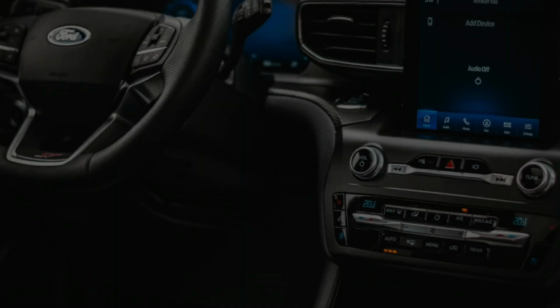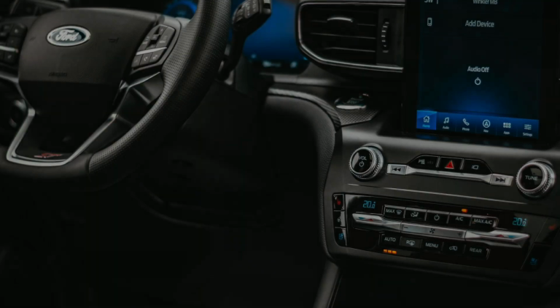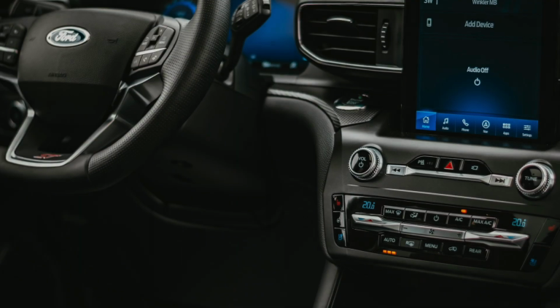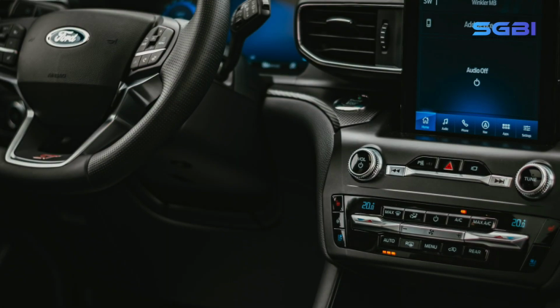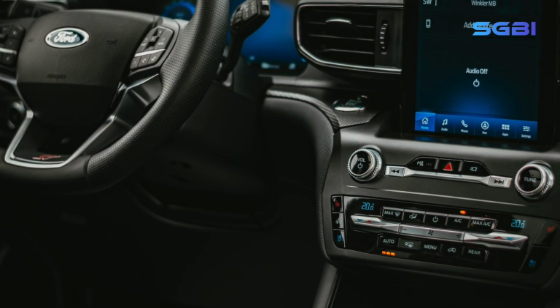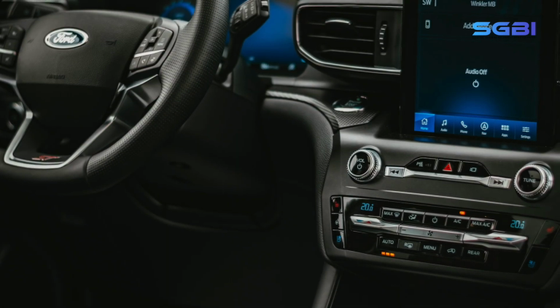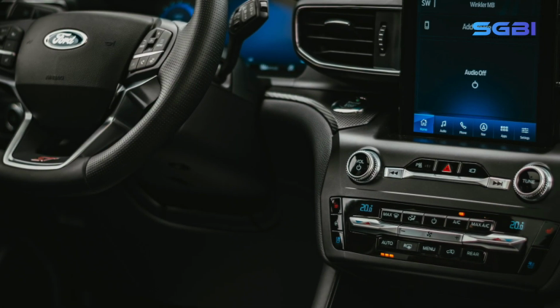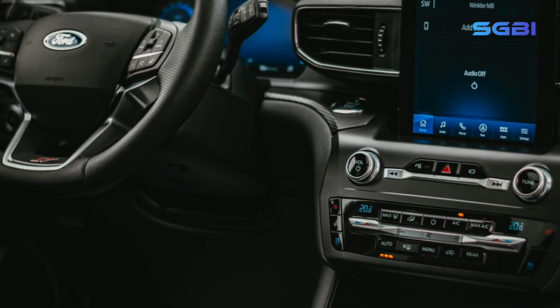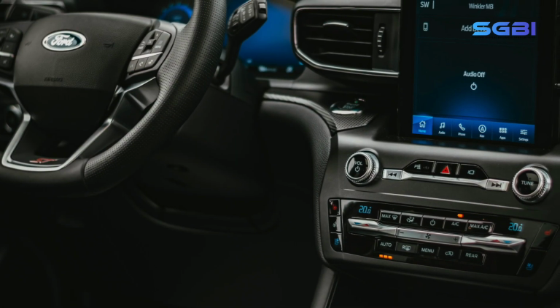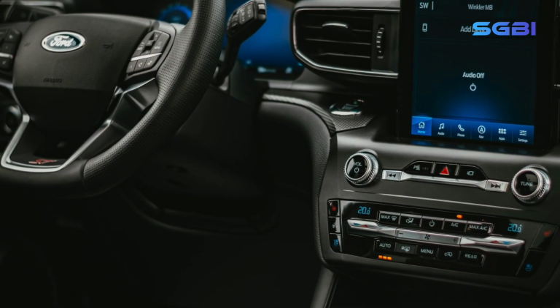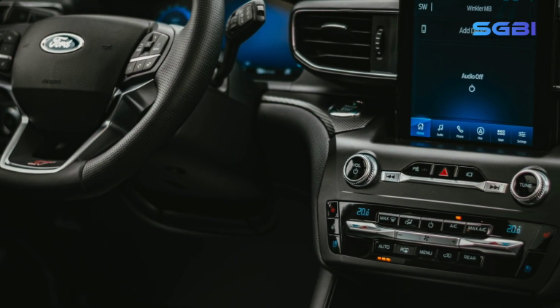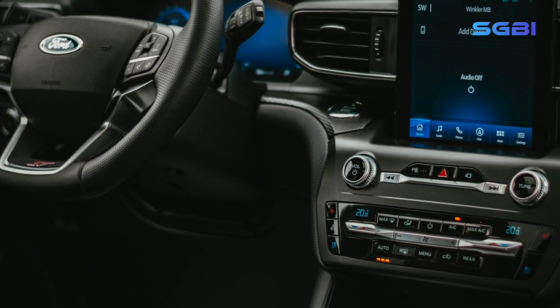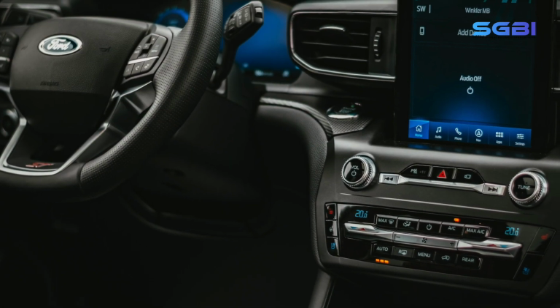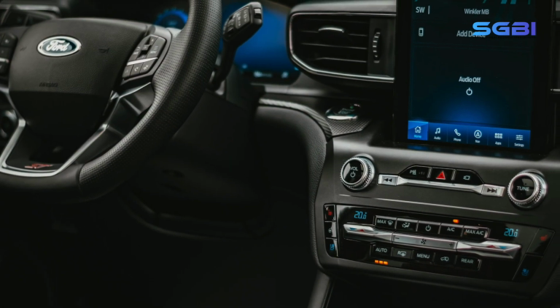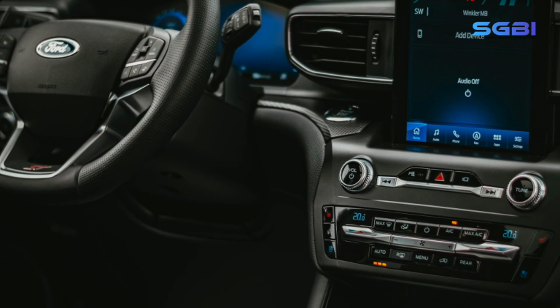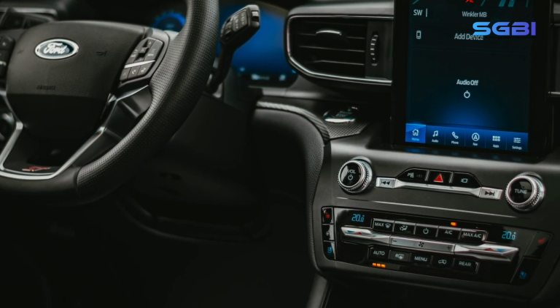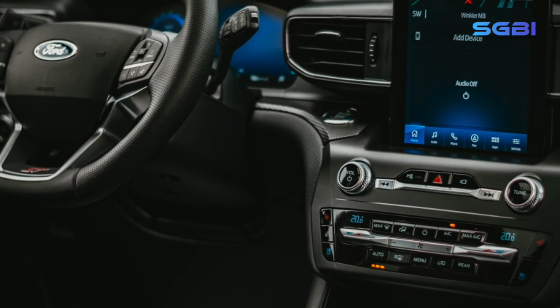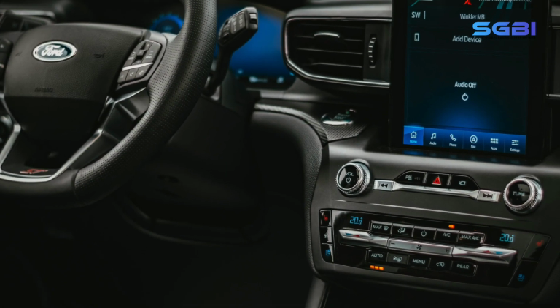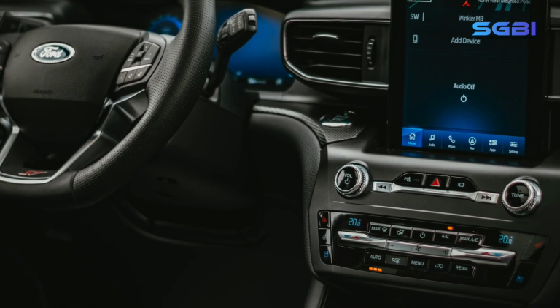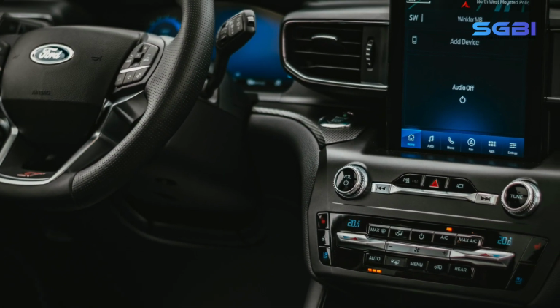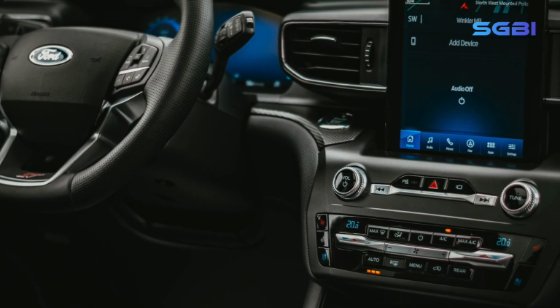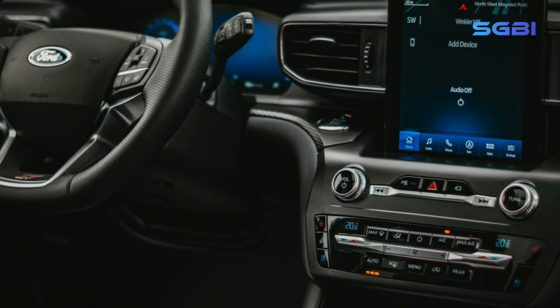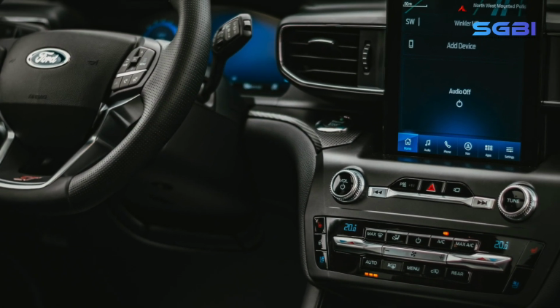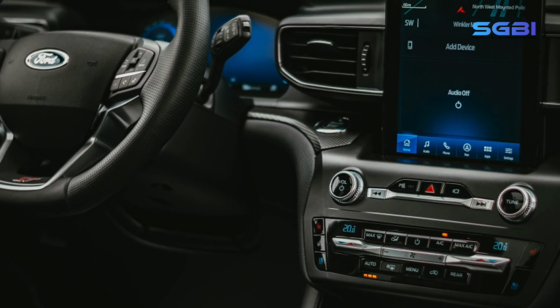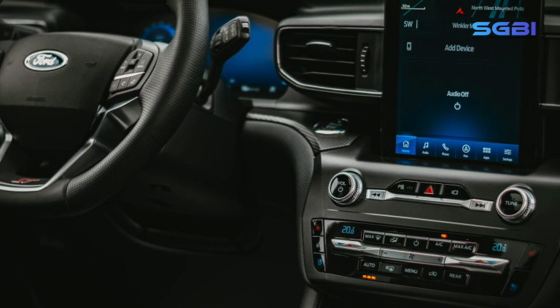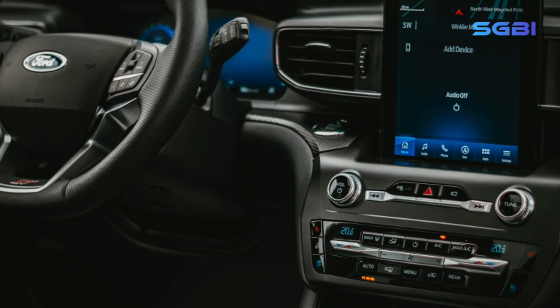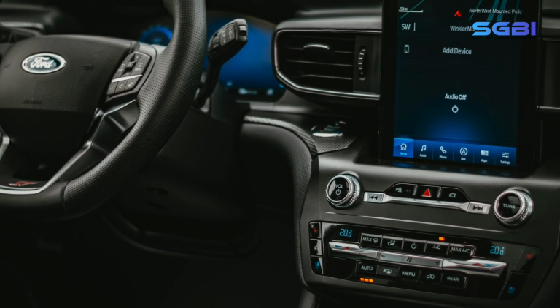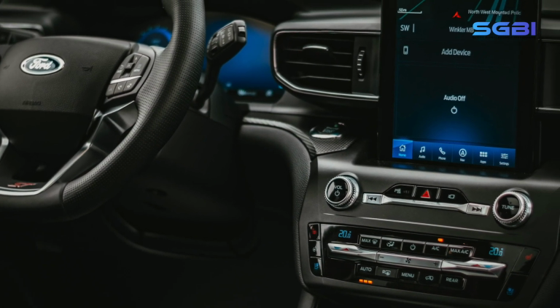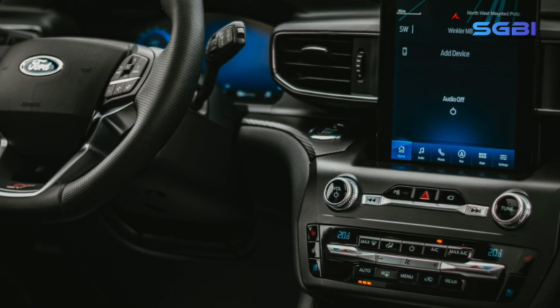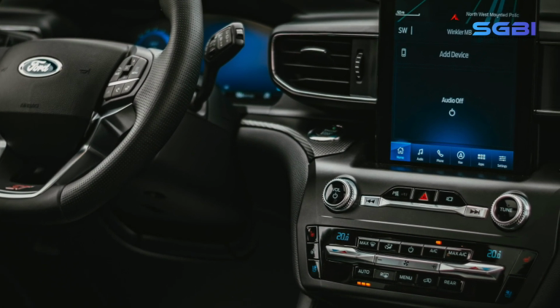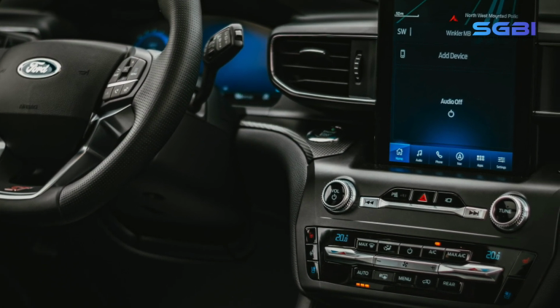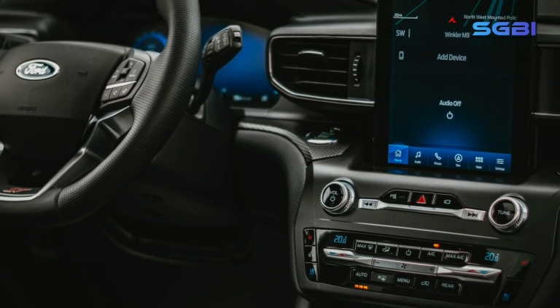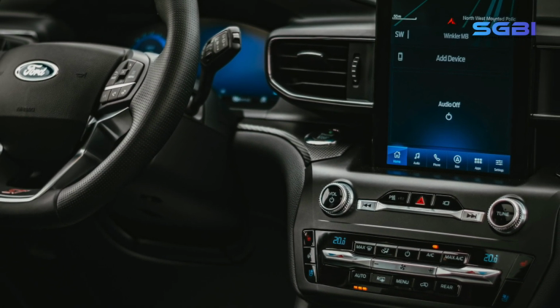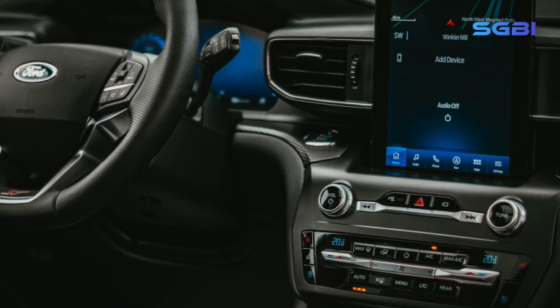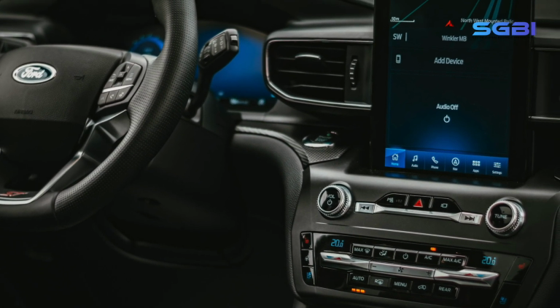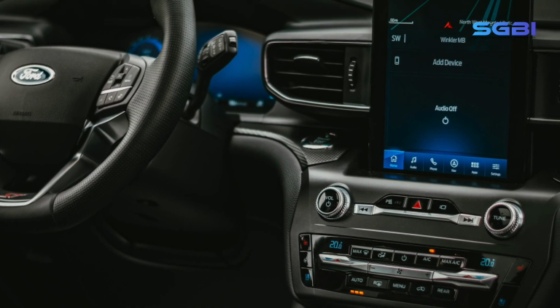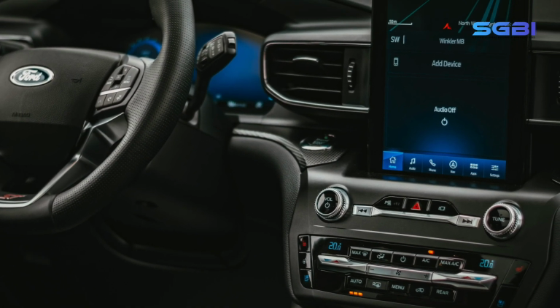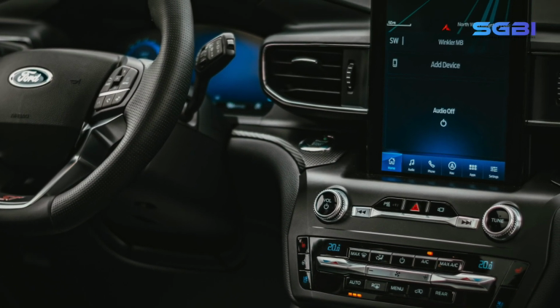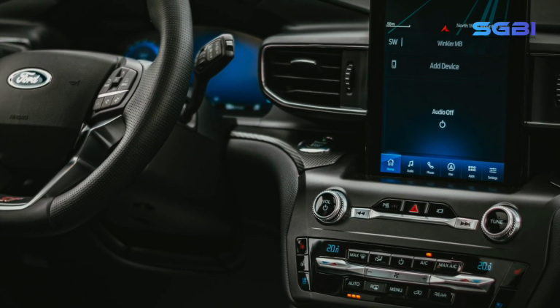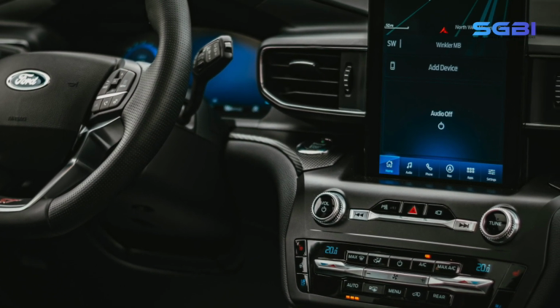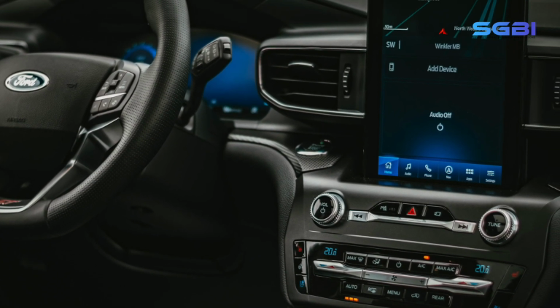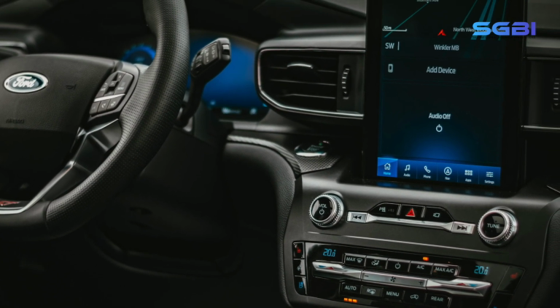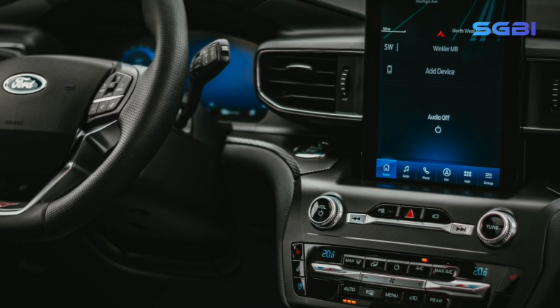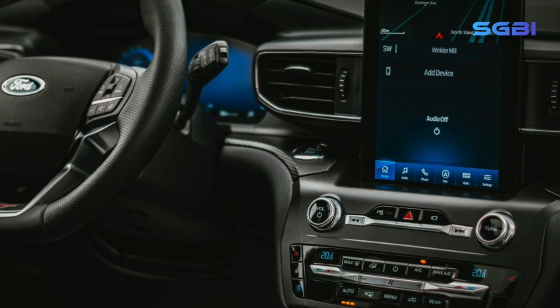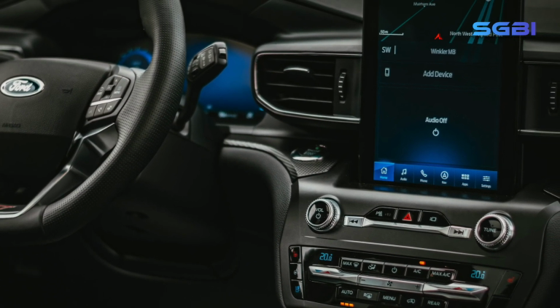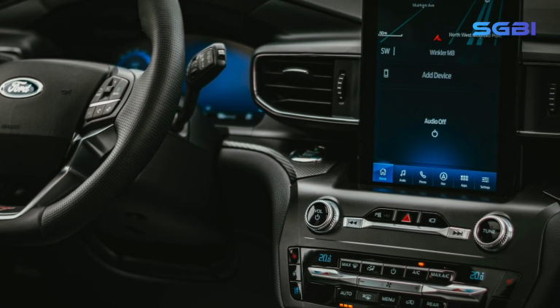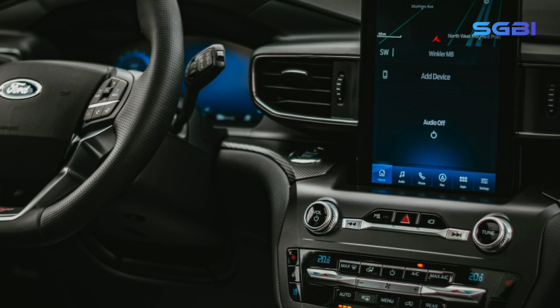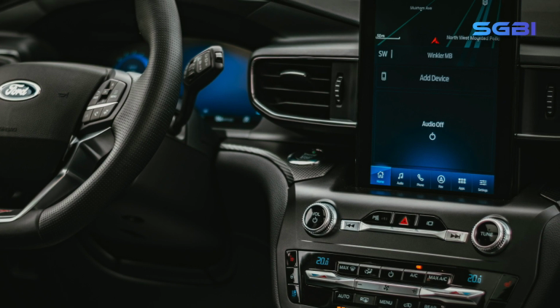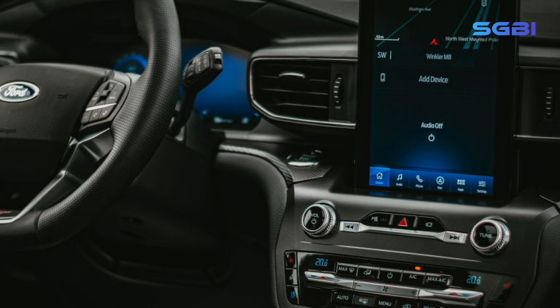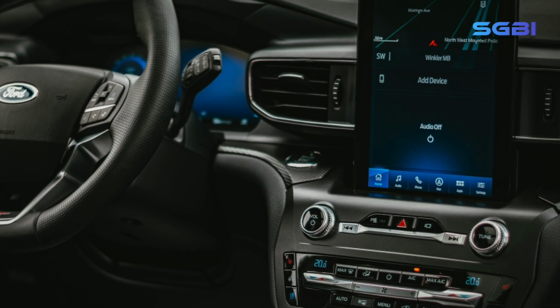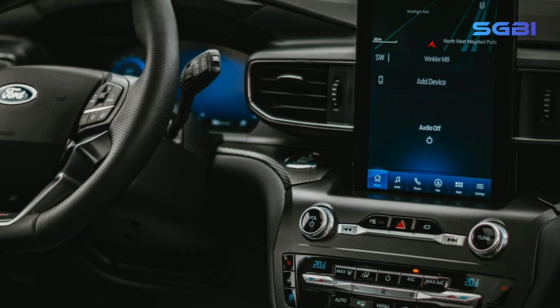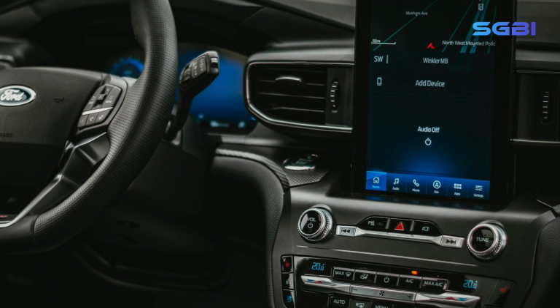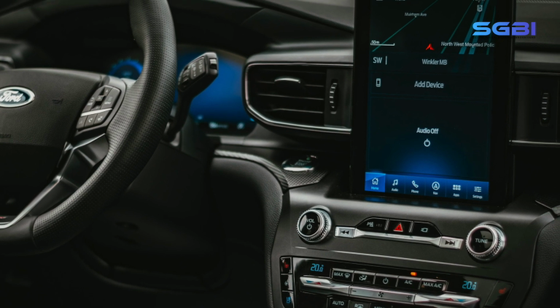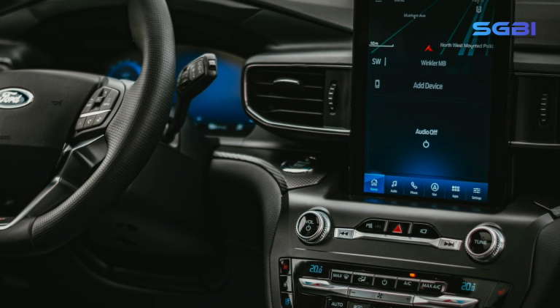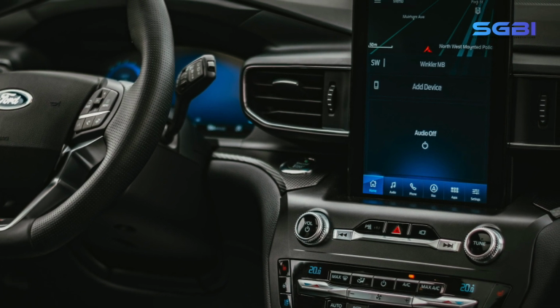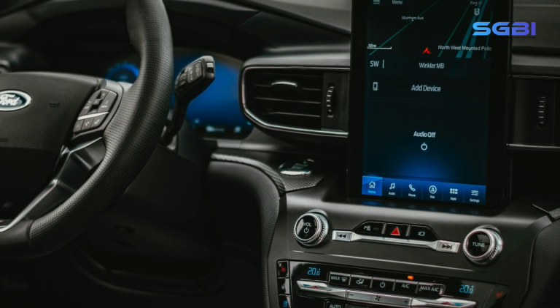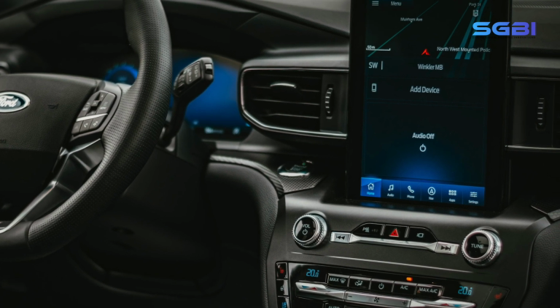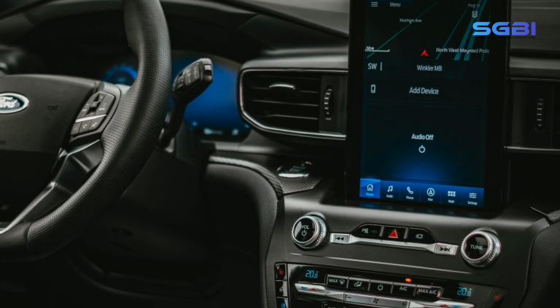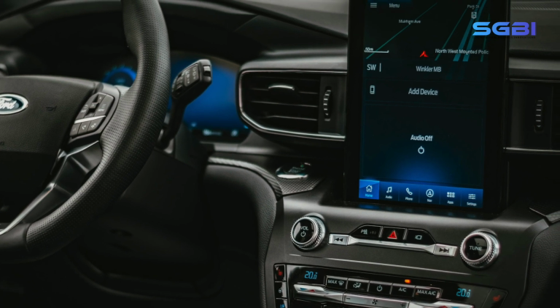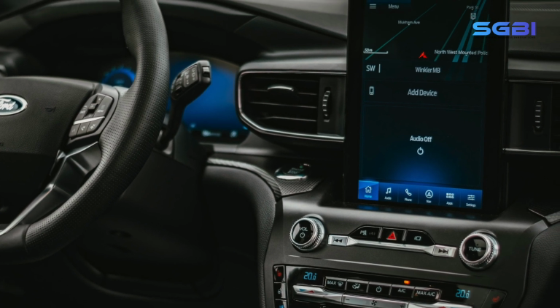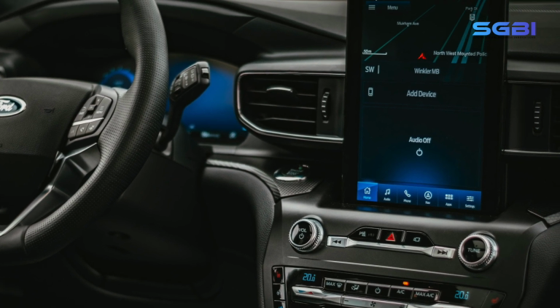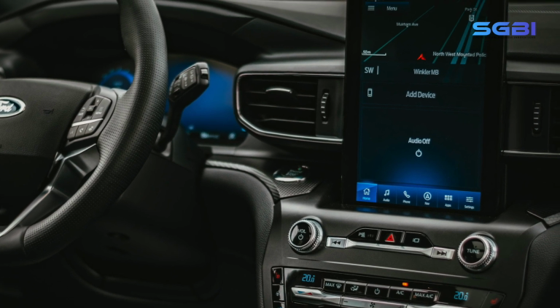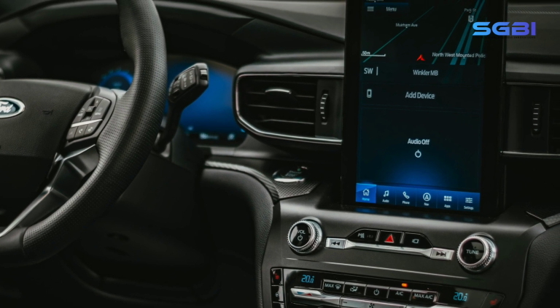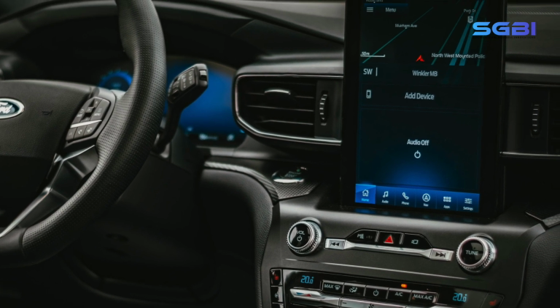In this demonstration, you can see how our robot can simulate a user scenario by pairing a smartphone with an infotainment system and dialing a number.